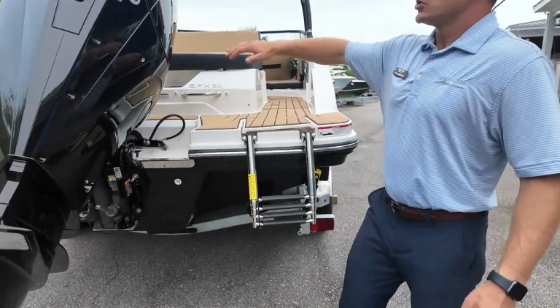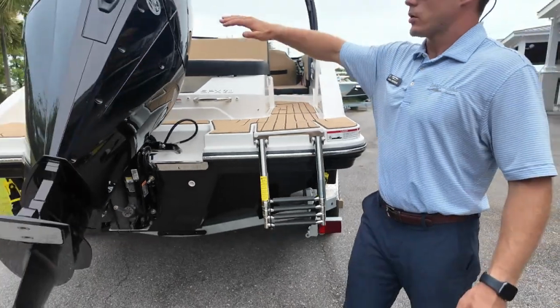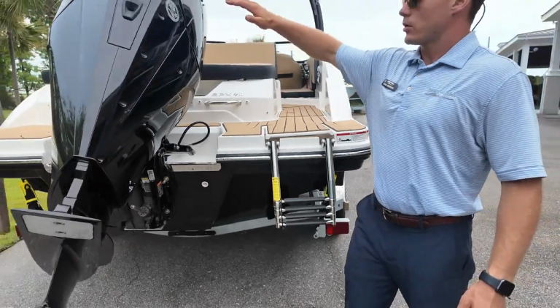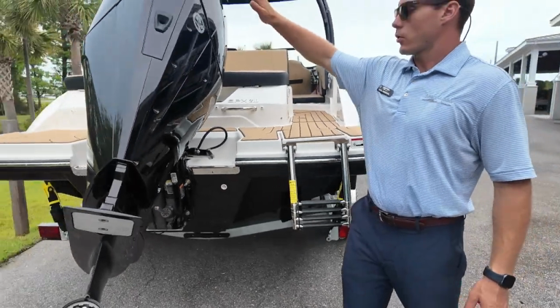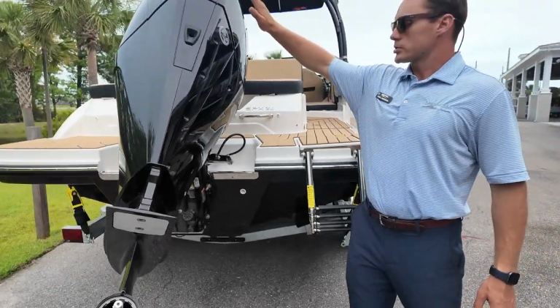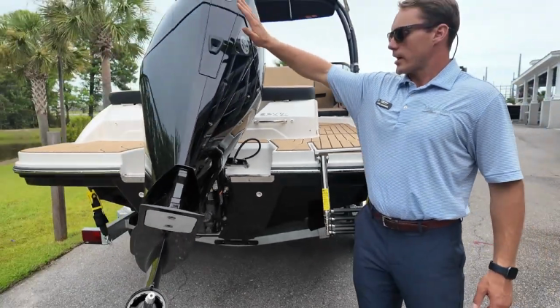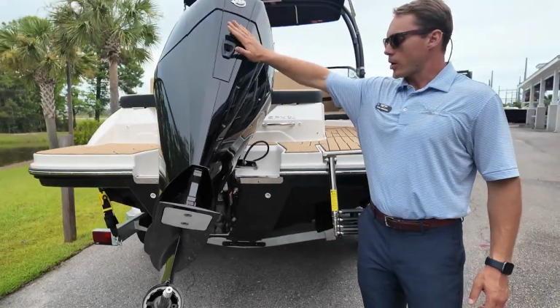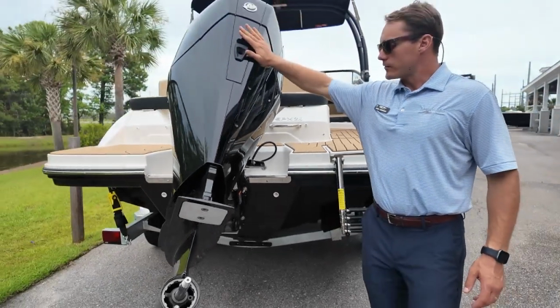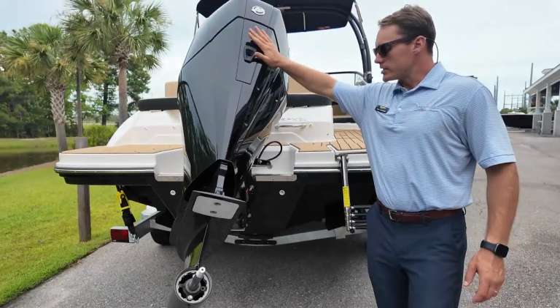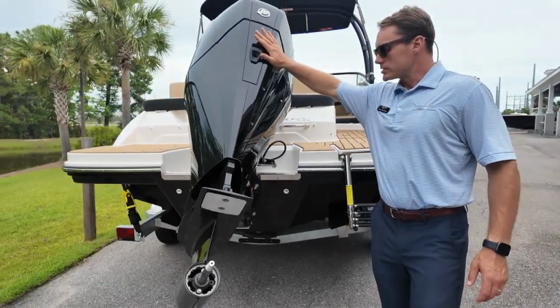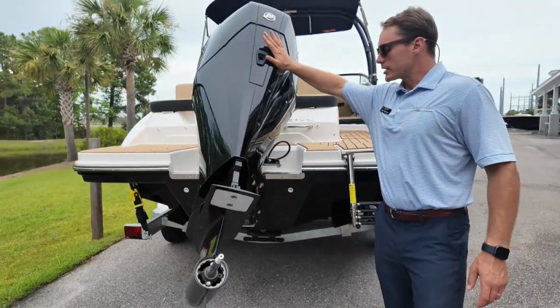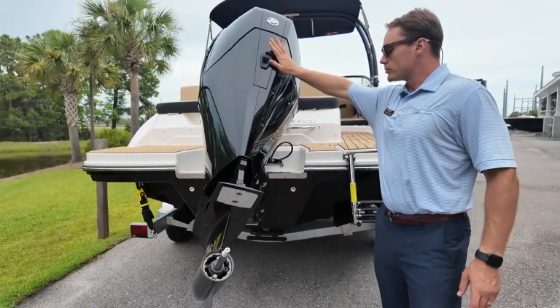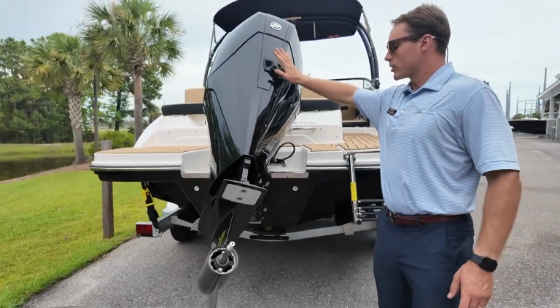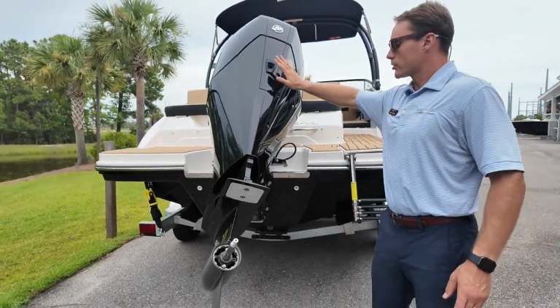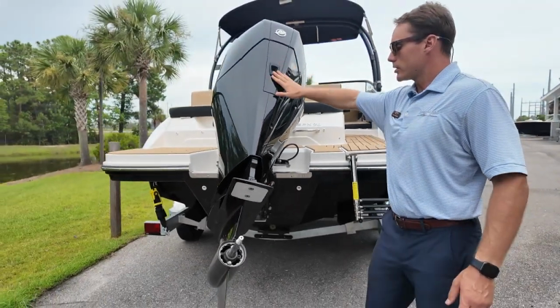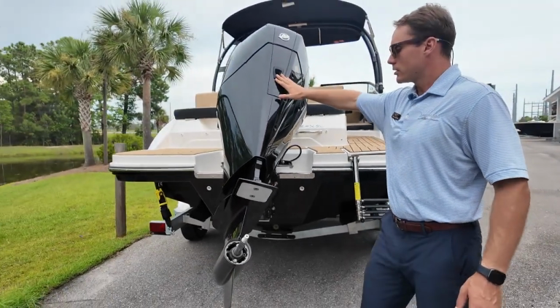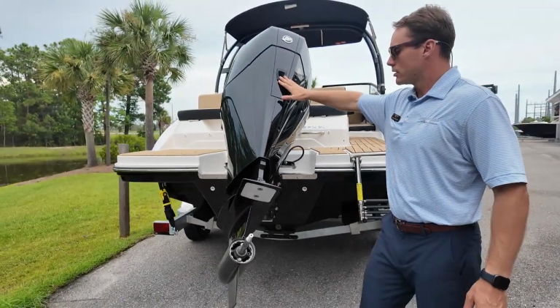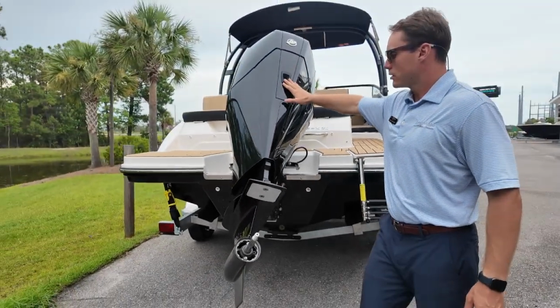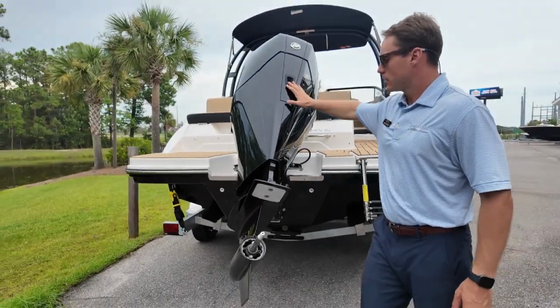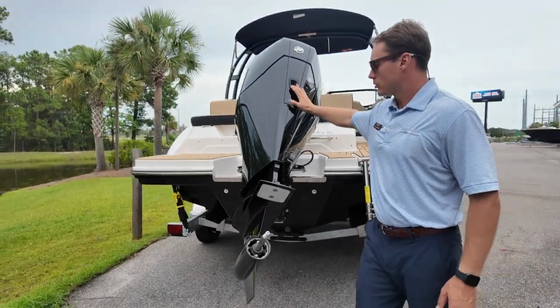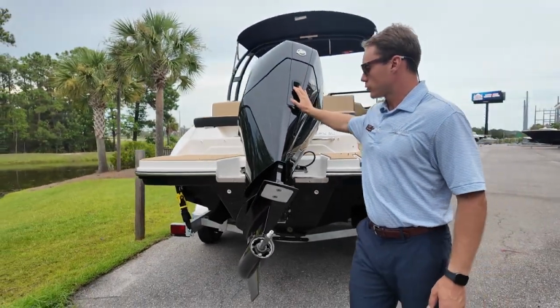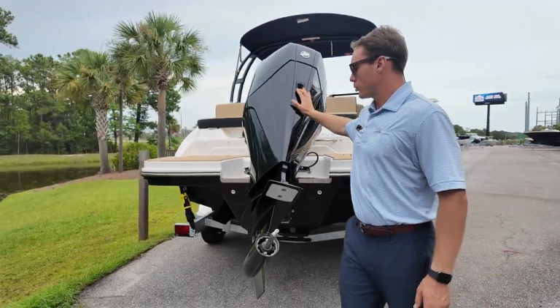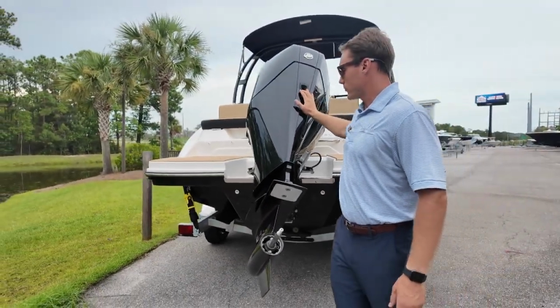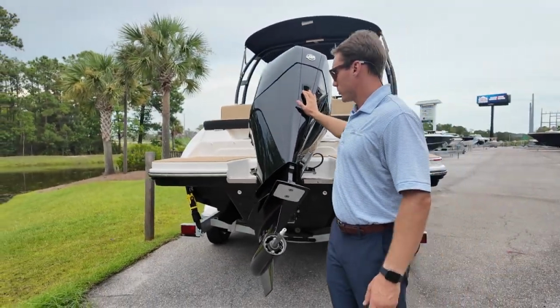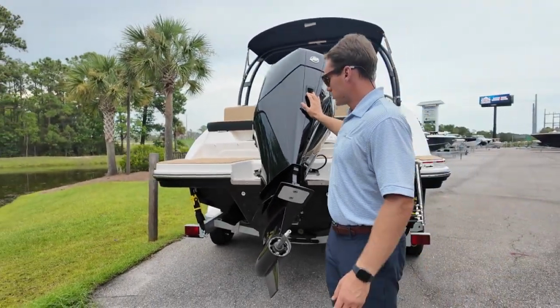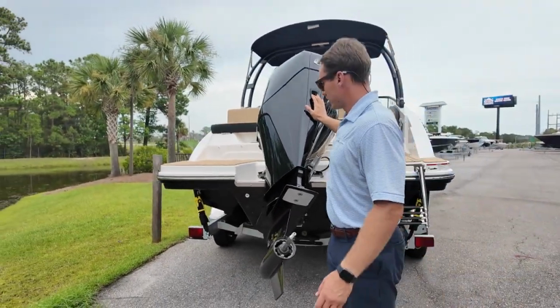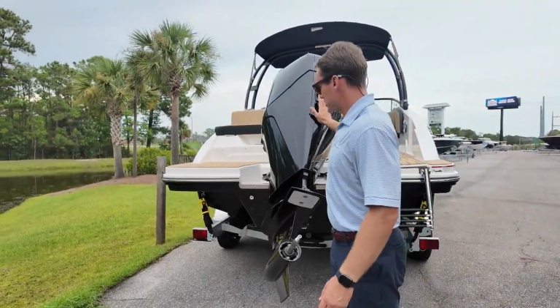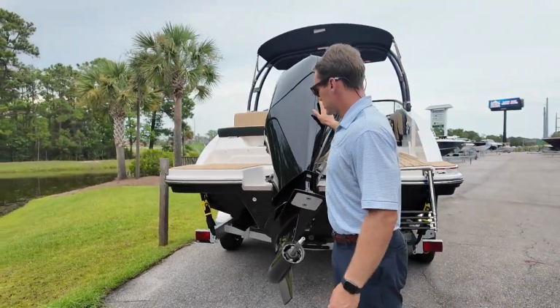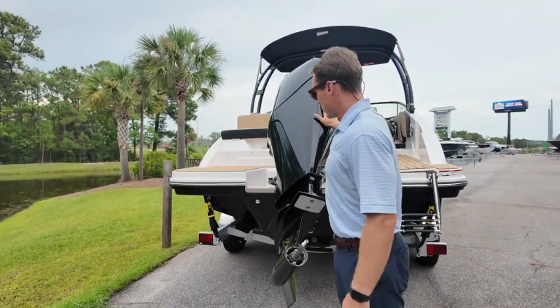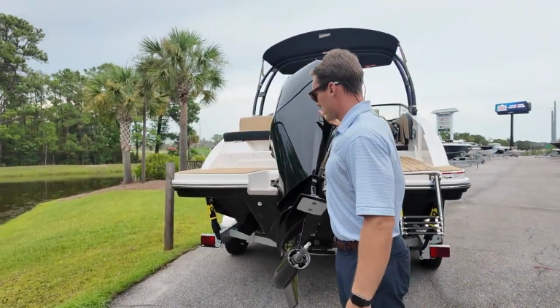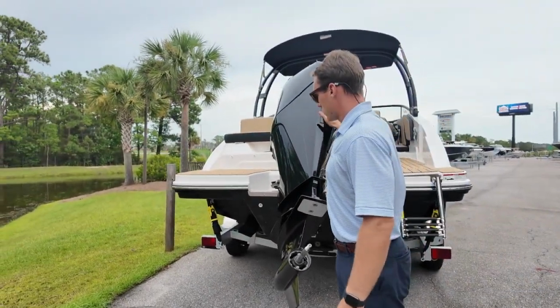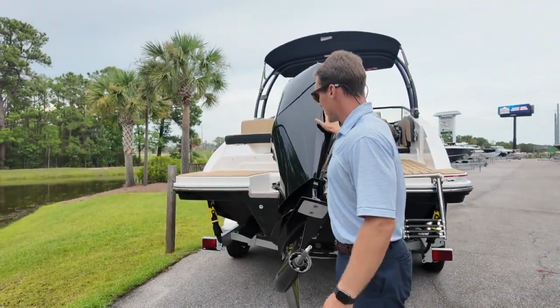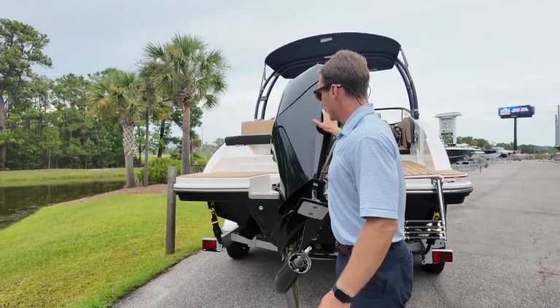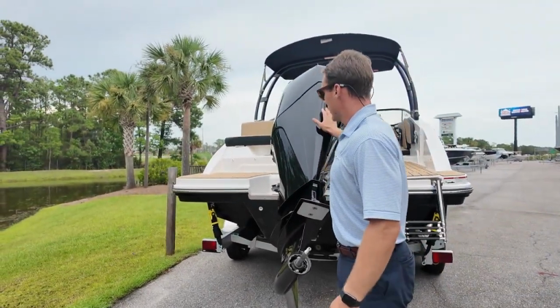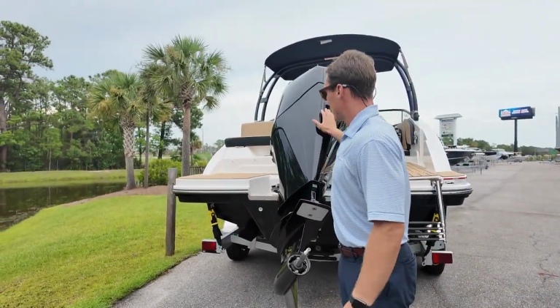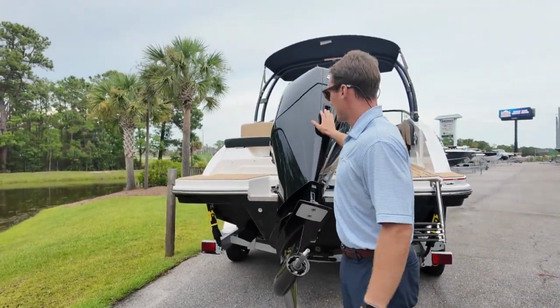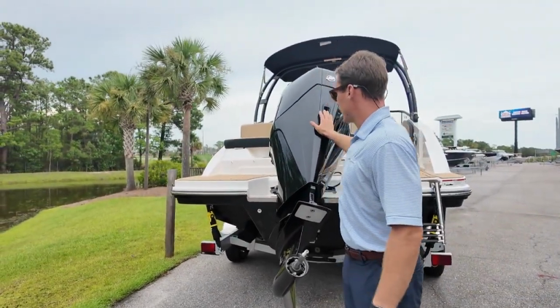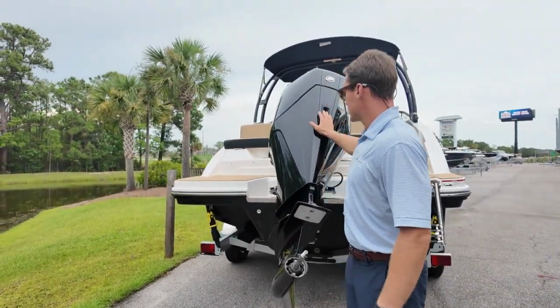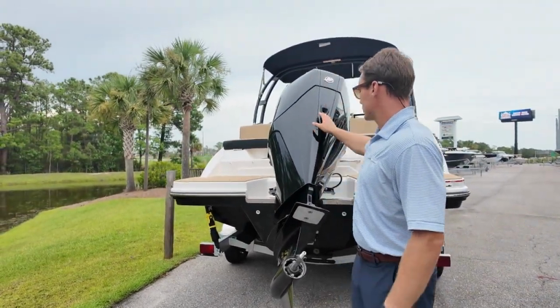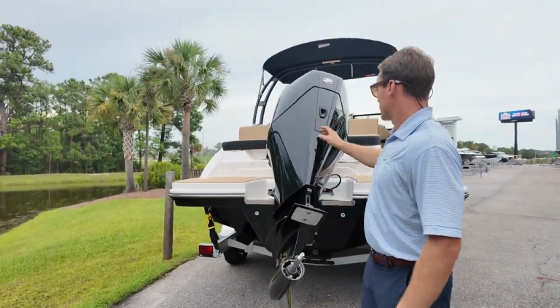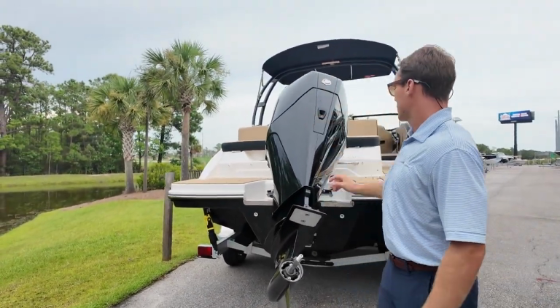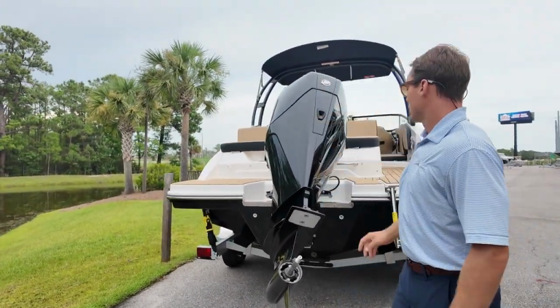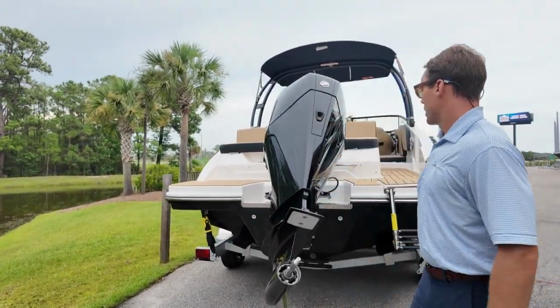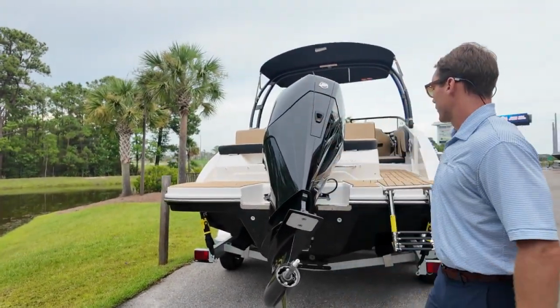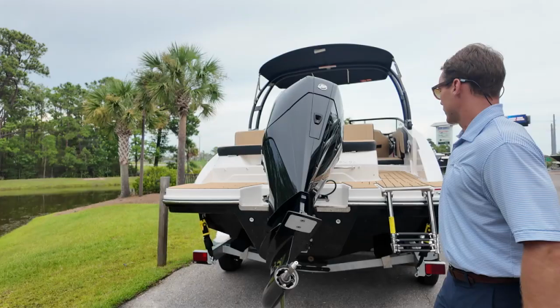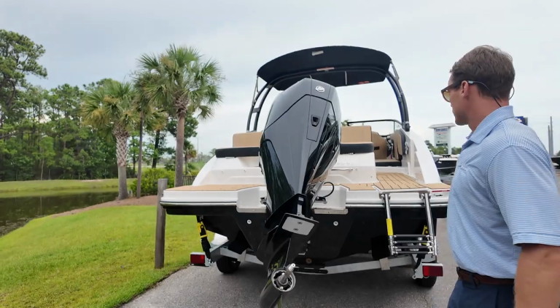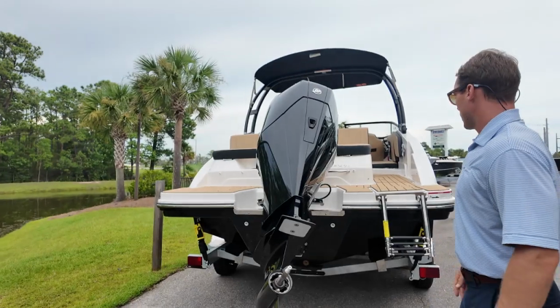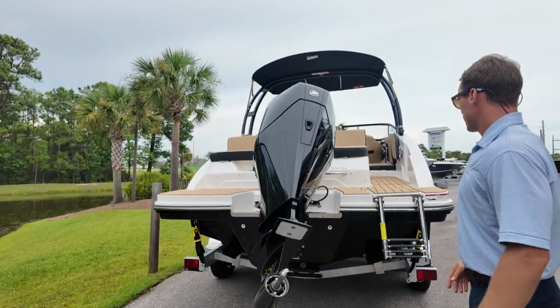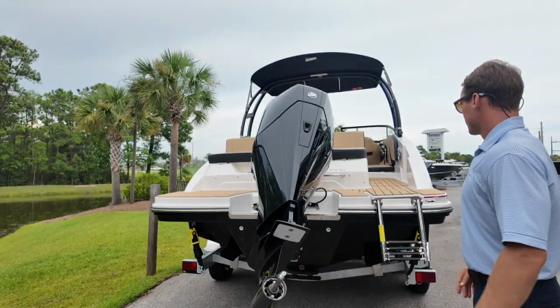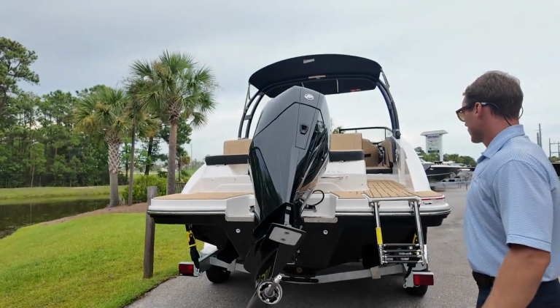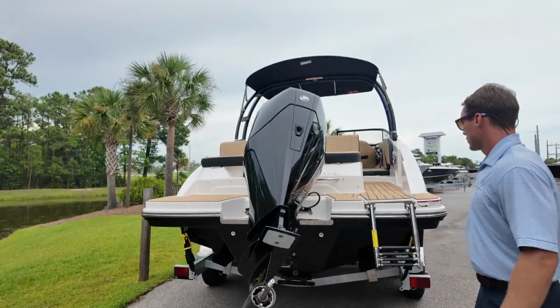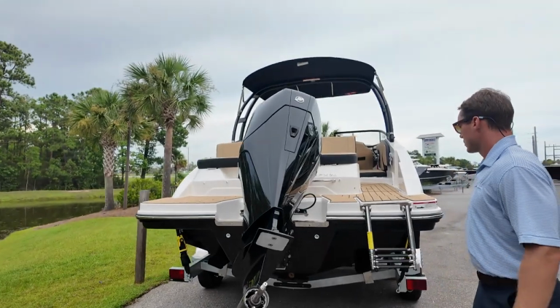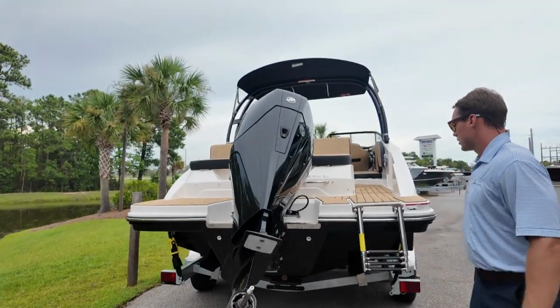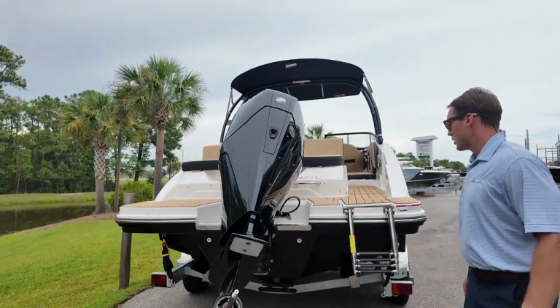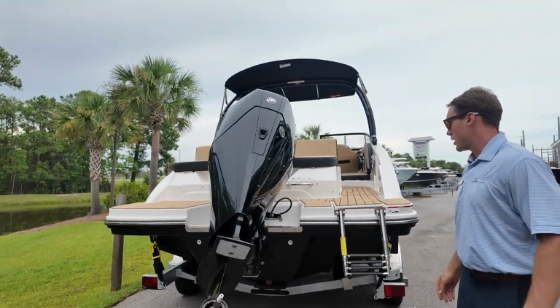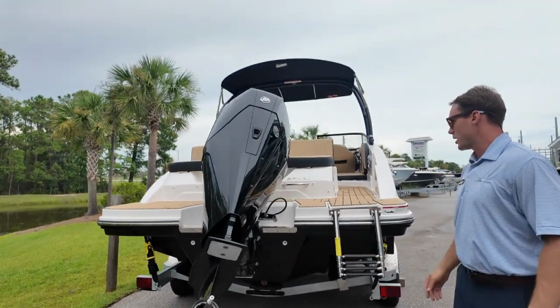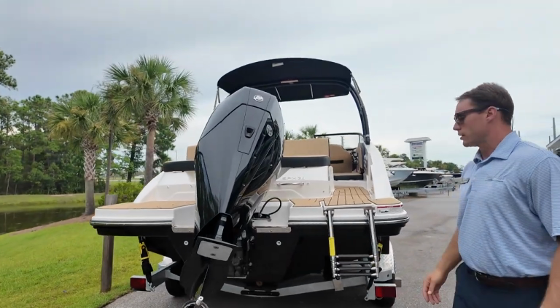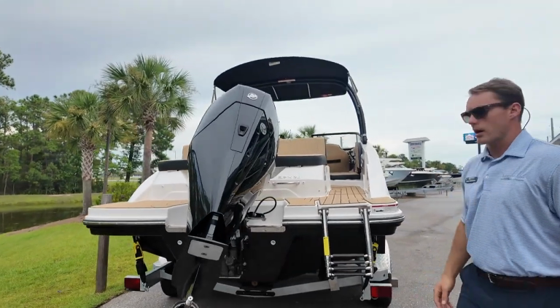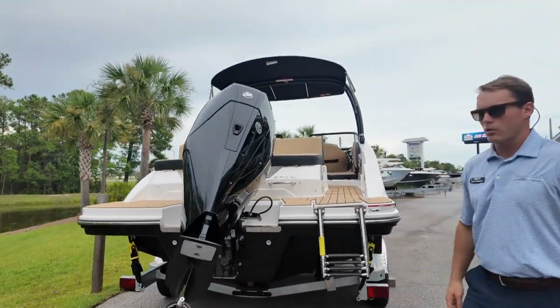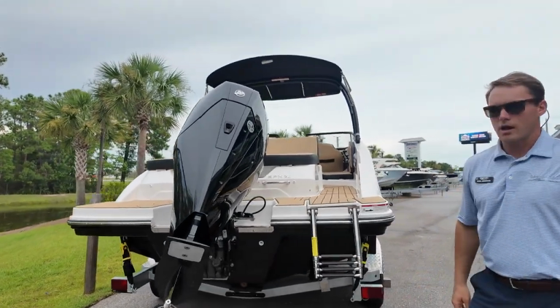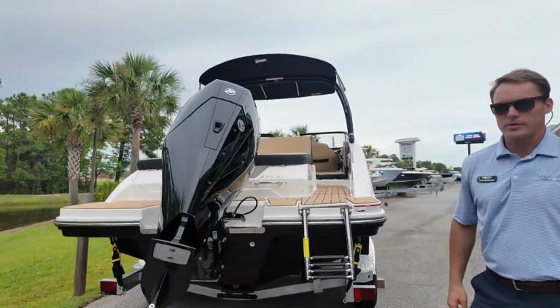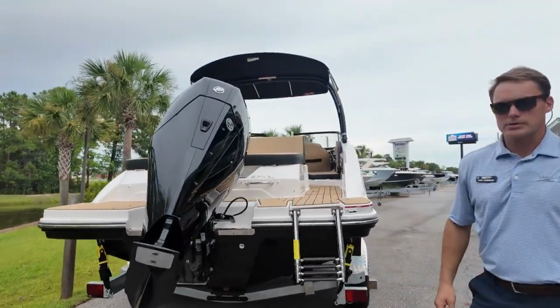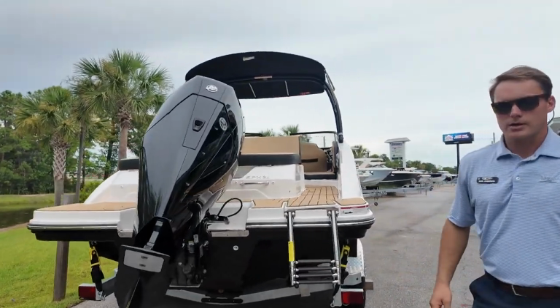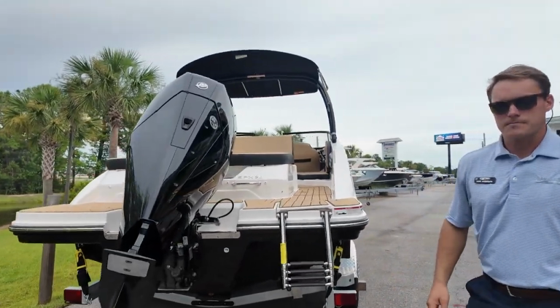200 horsepower V6 Mercury, 3.4 liters of torque — great engine for this boat. Now we'll hop inside.